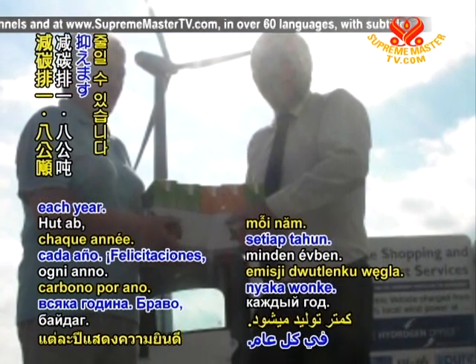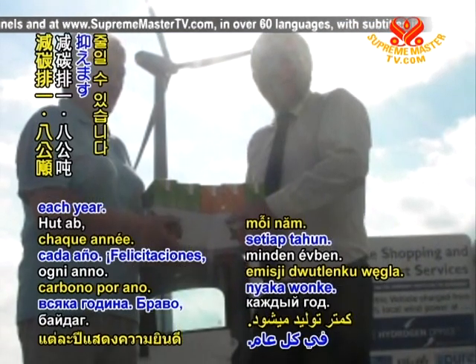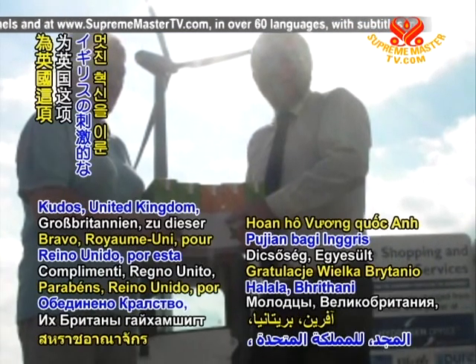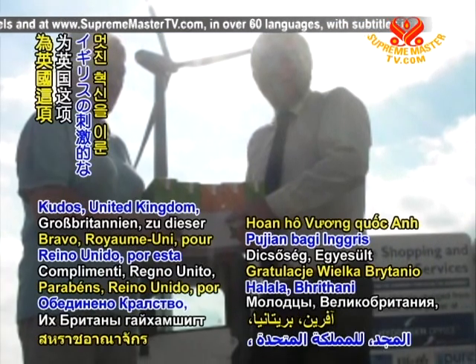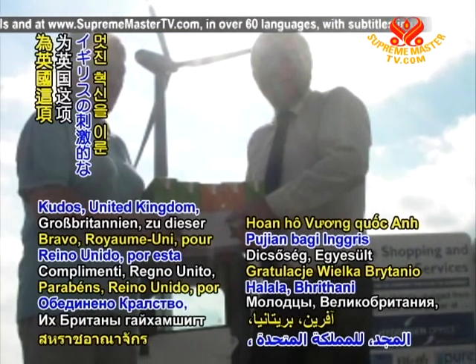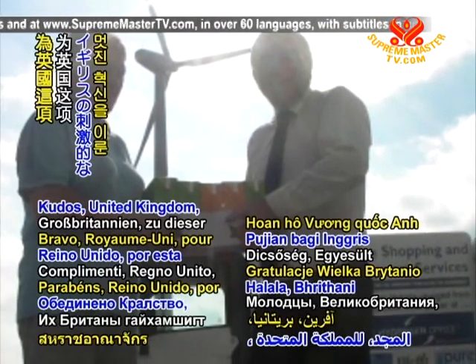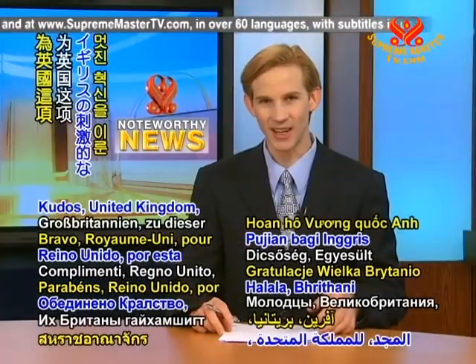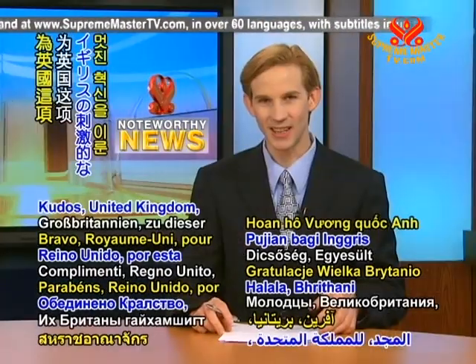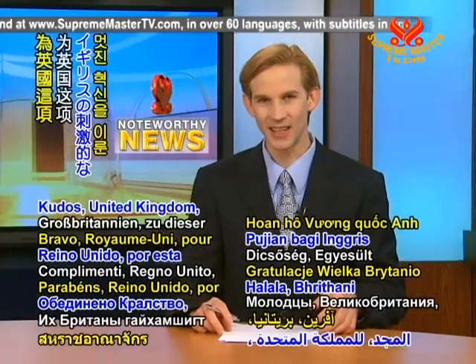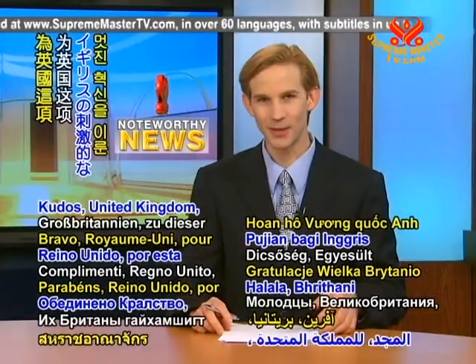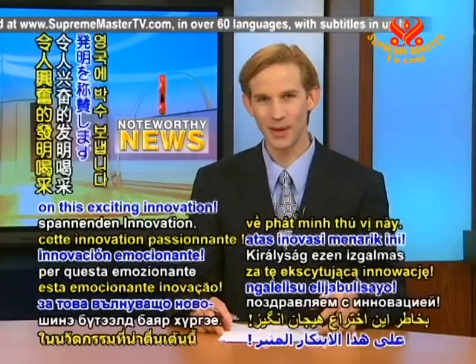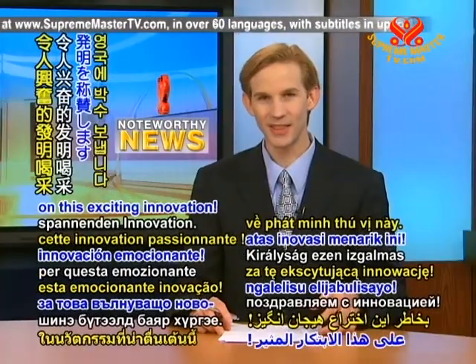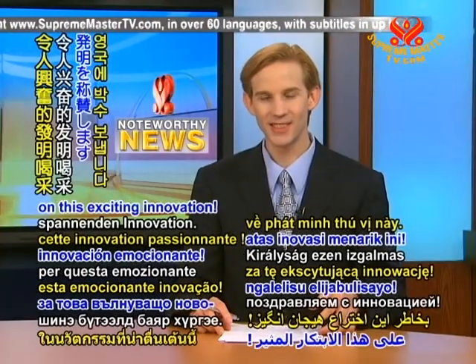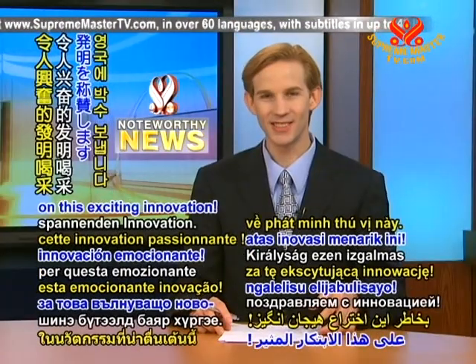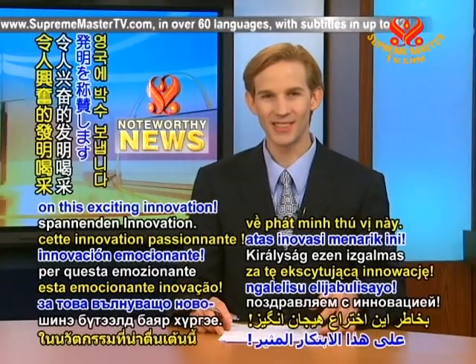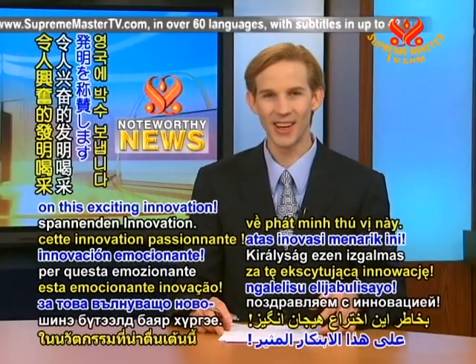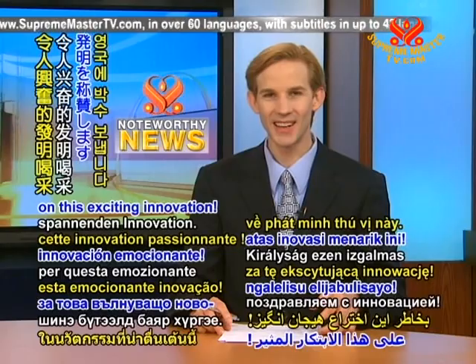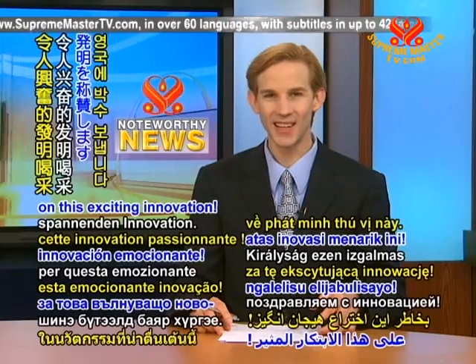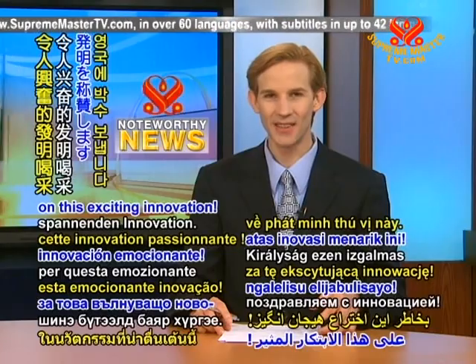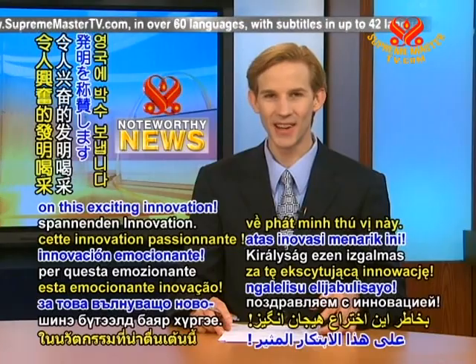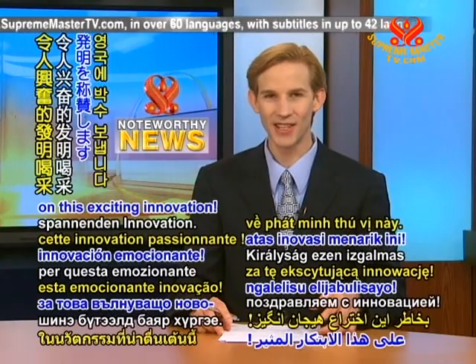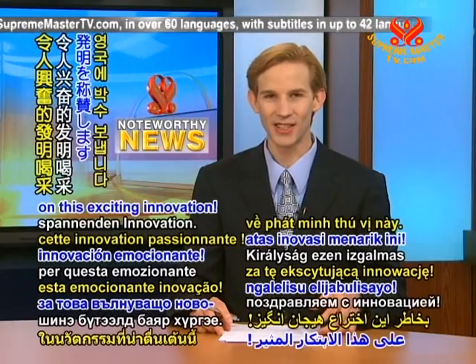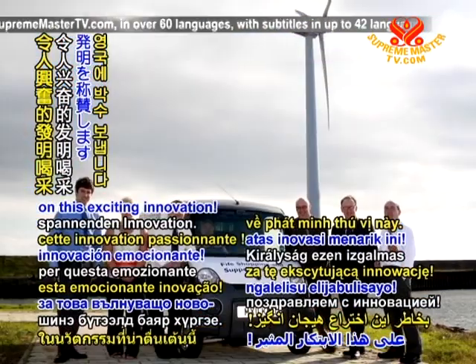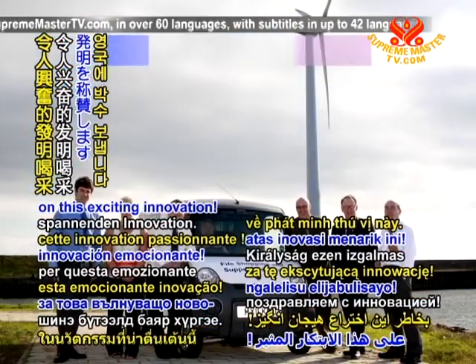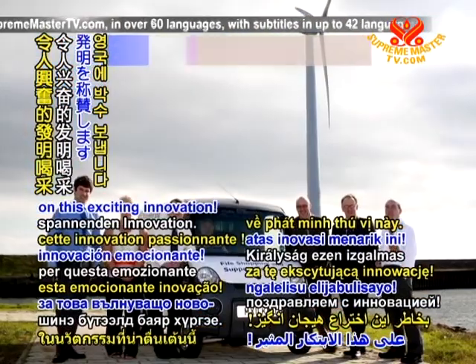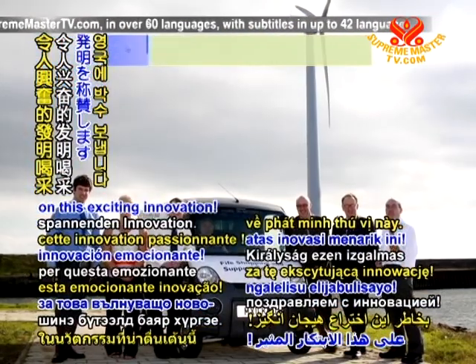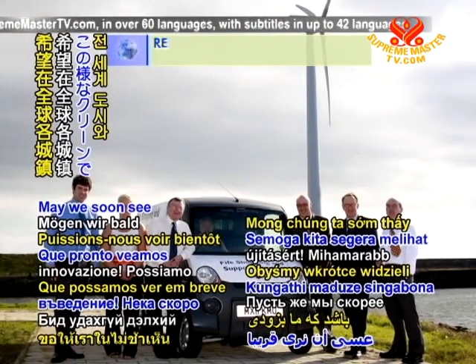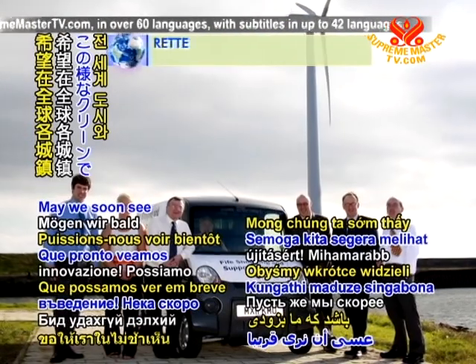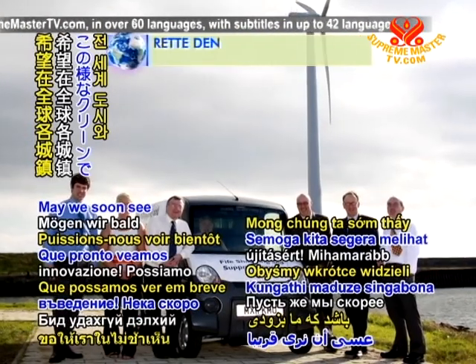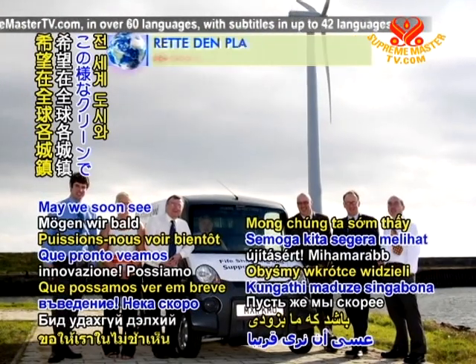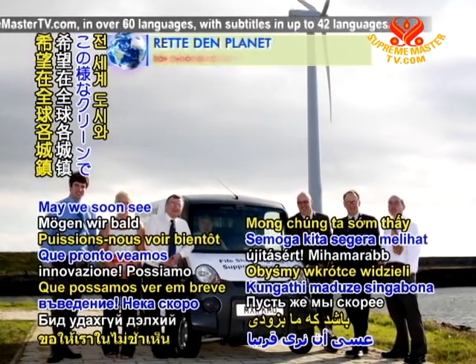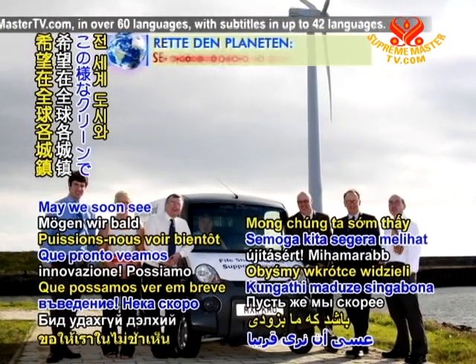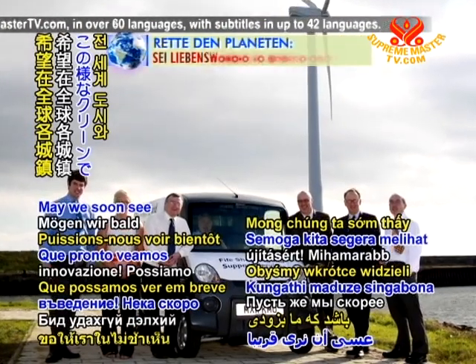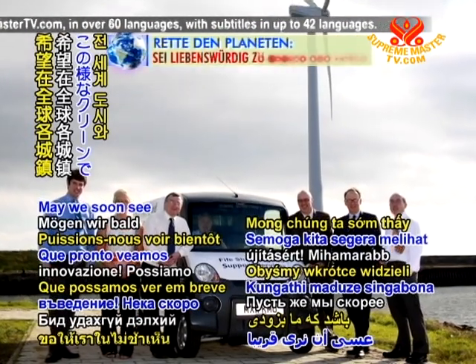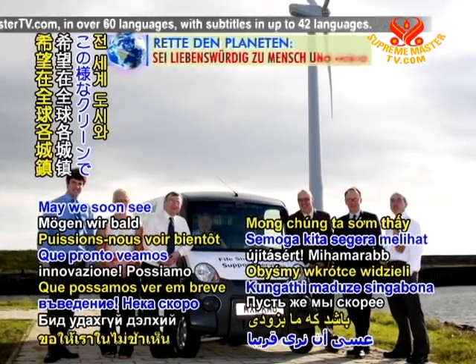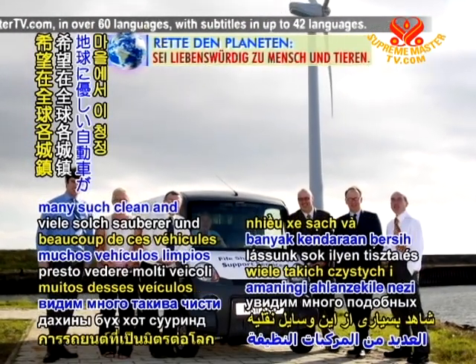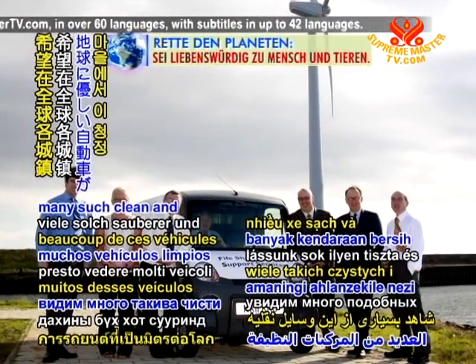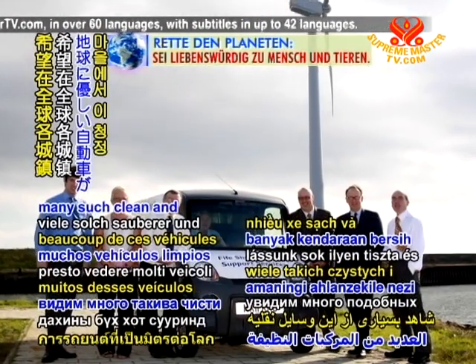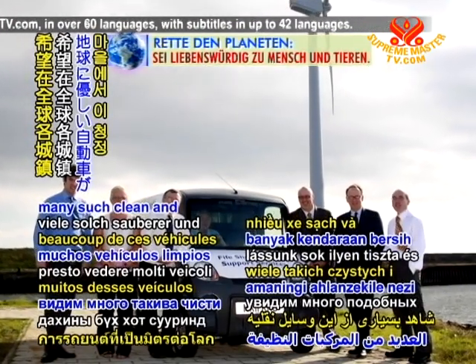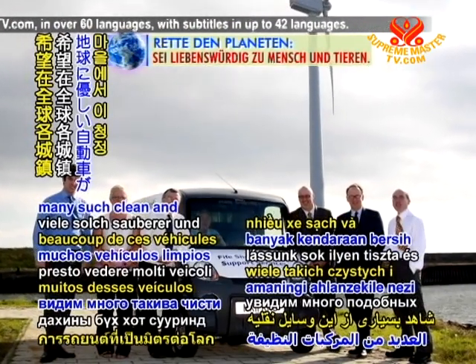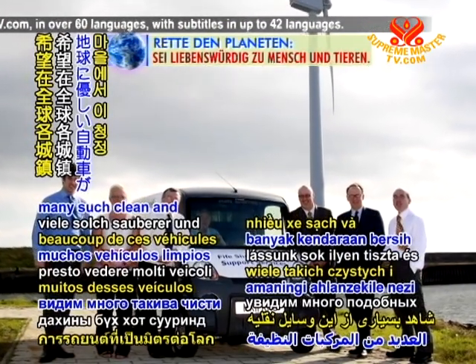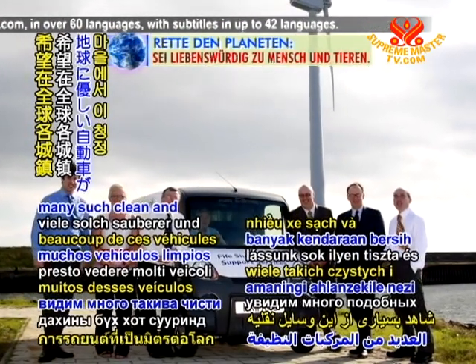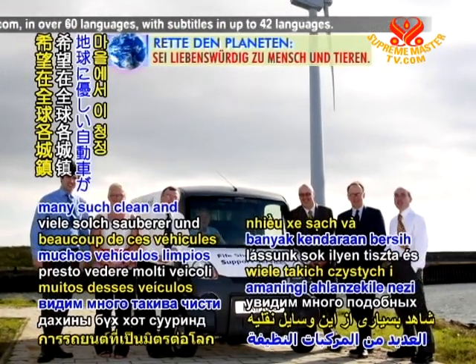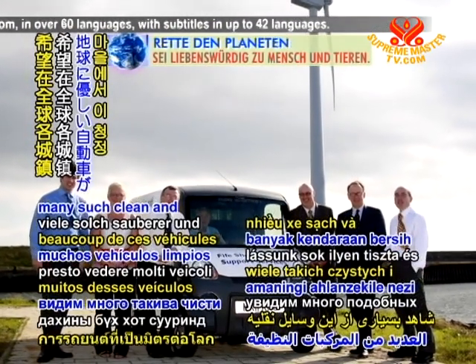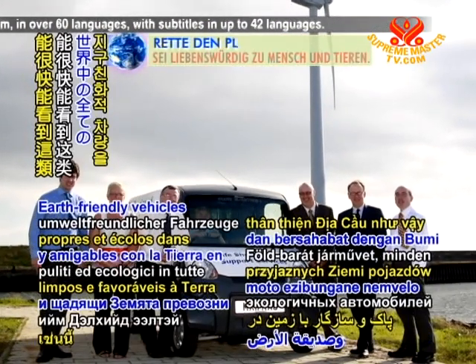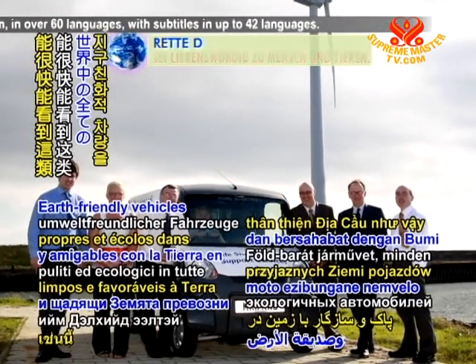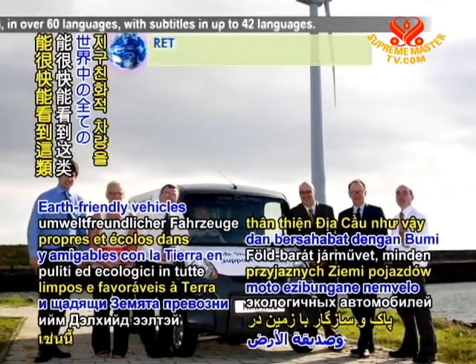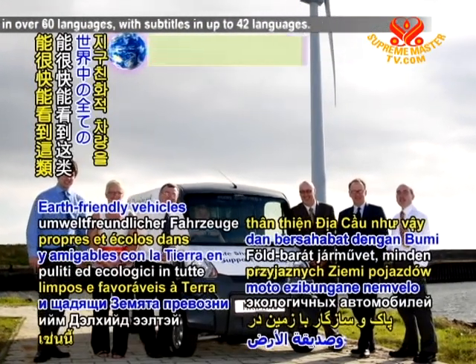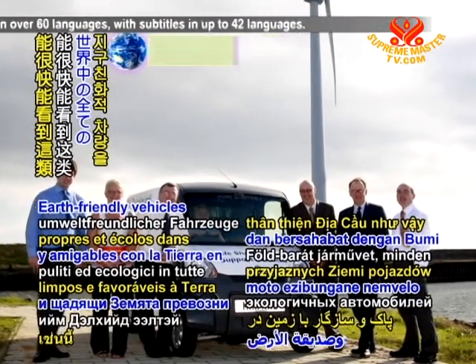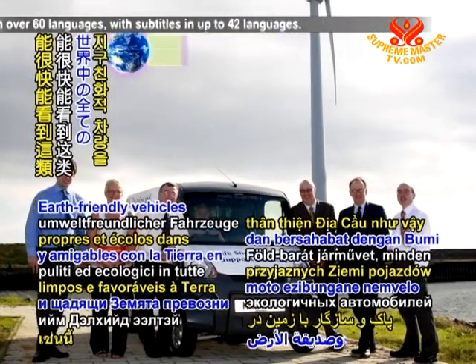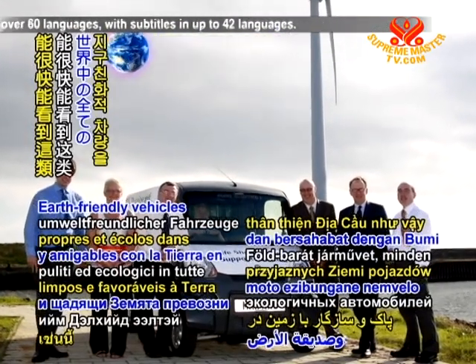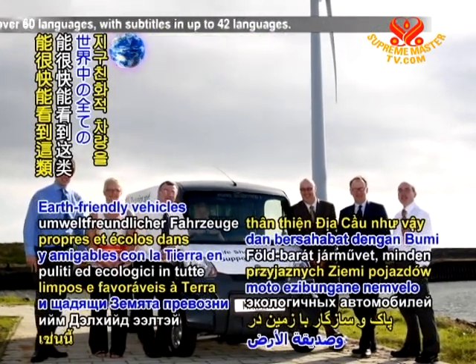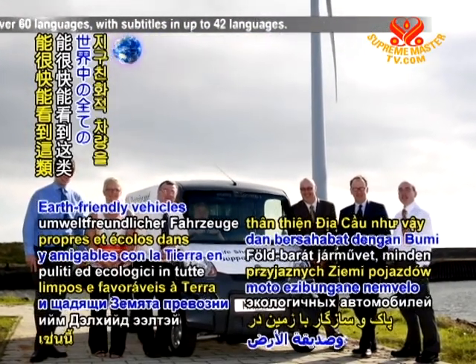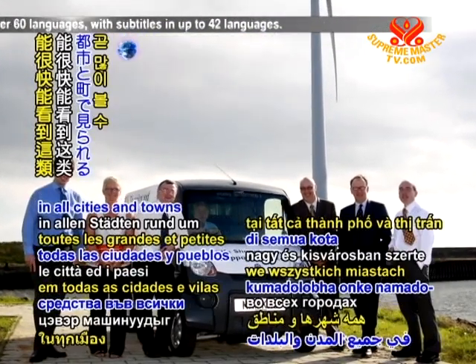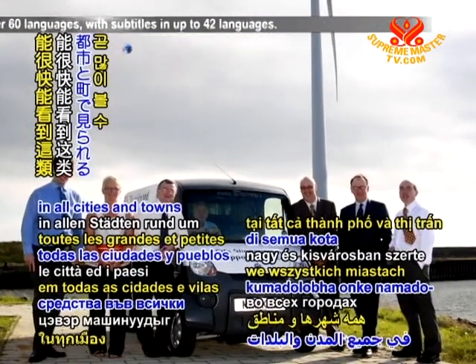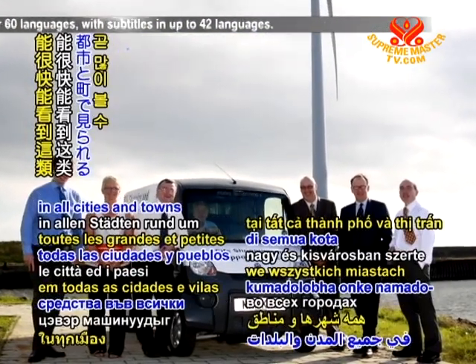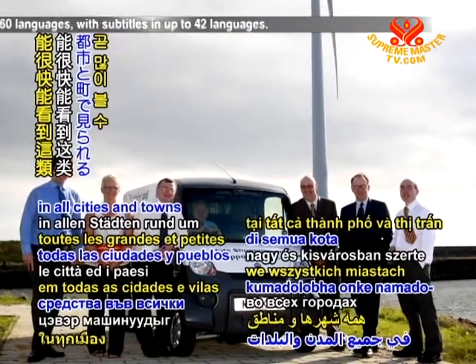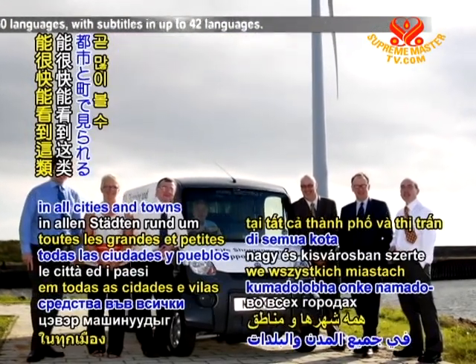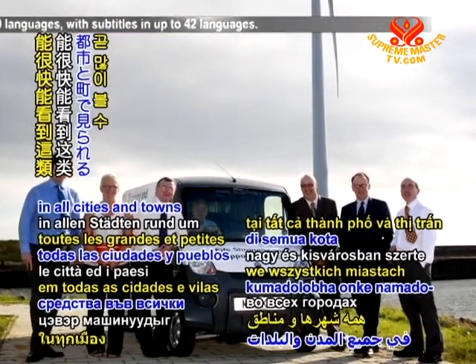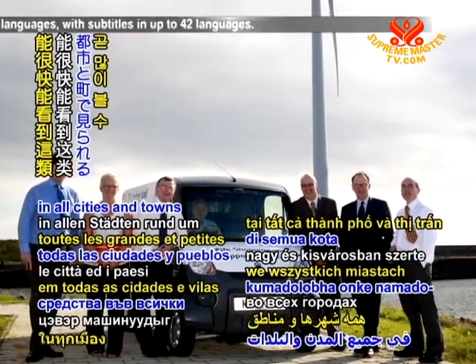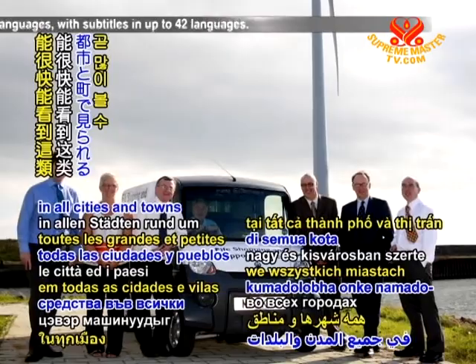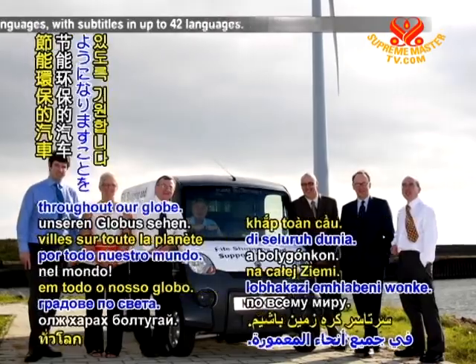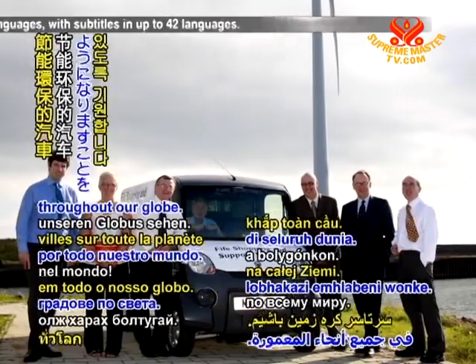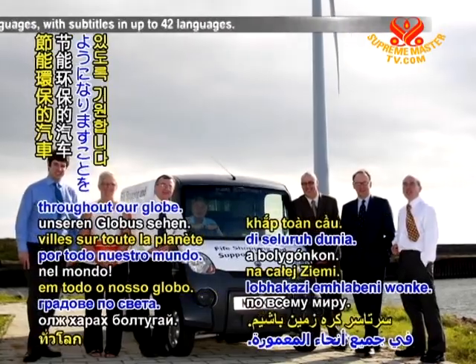Kudos United Kingdom on this exciting innovation. May we soon see many such clean and earth-friendly vehicles in all cities and towns throughout our globe.